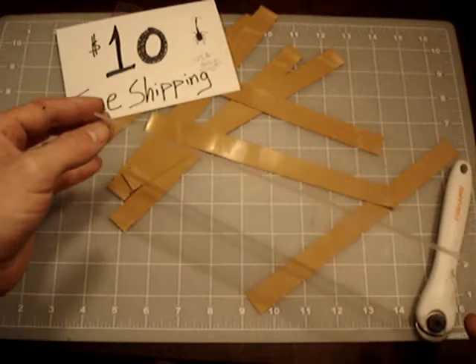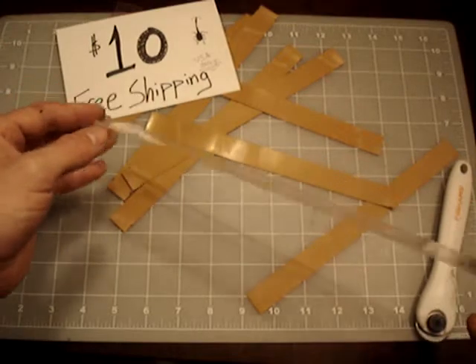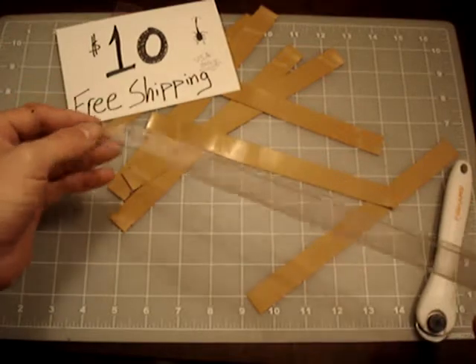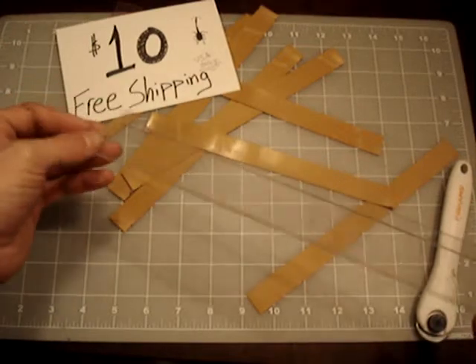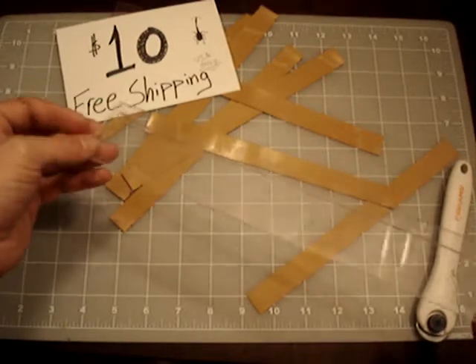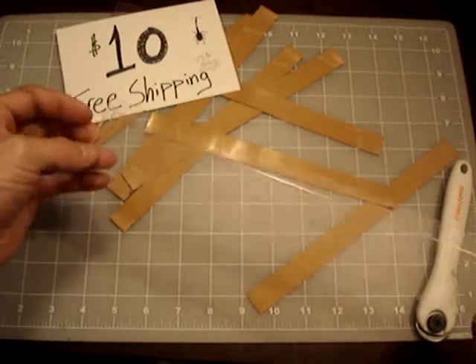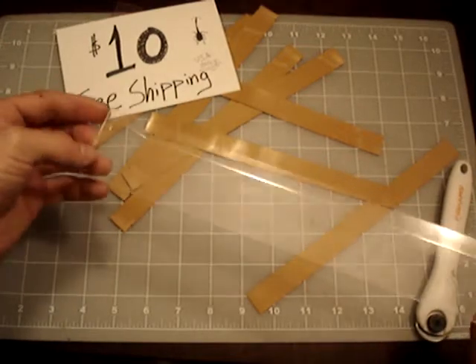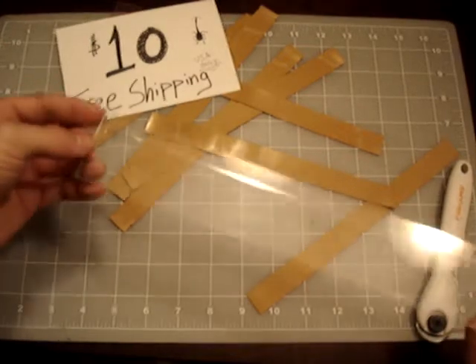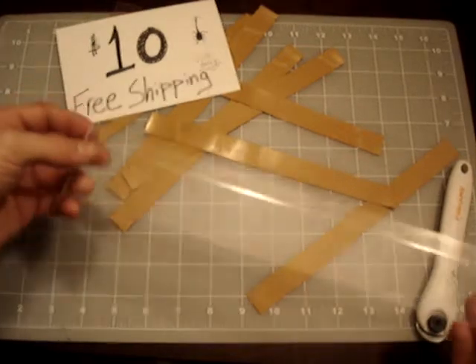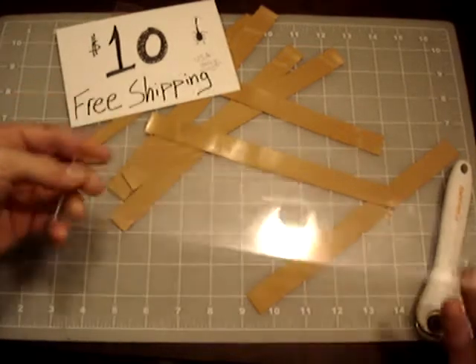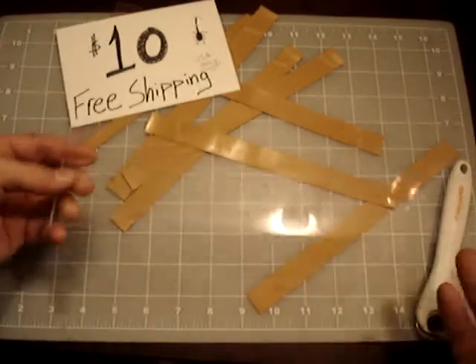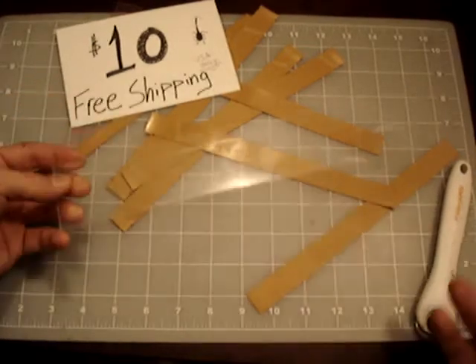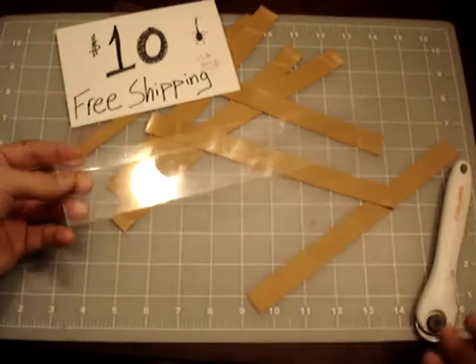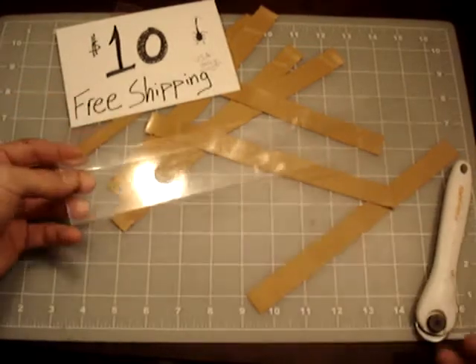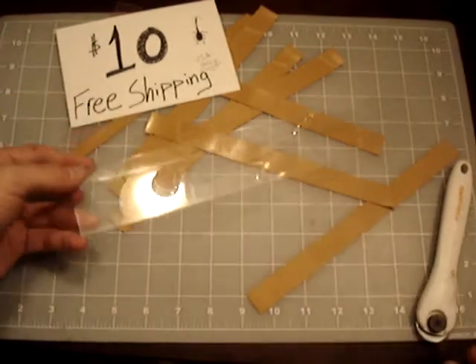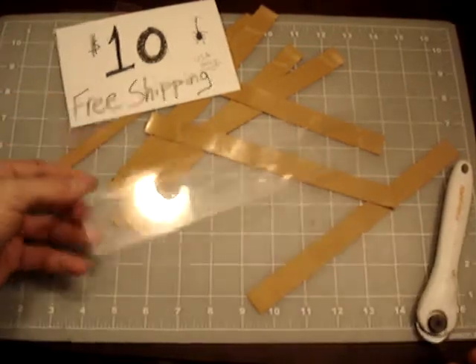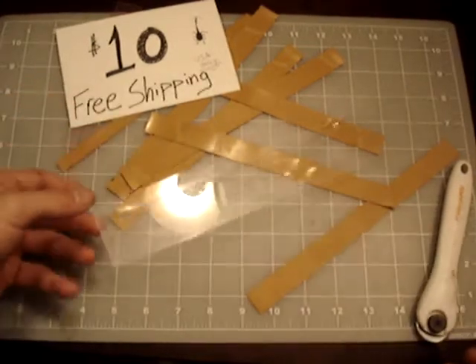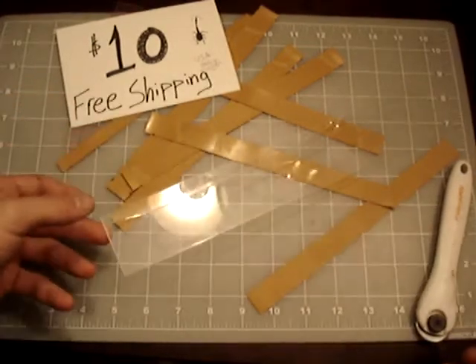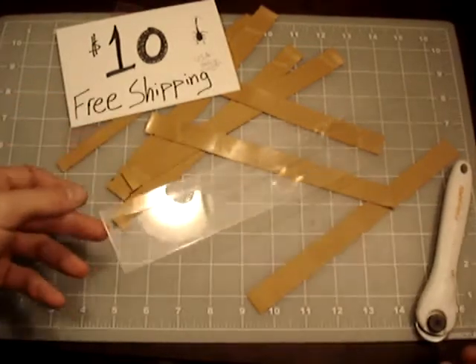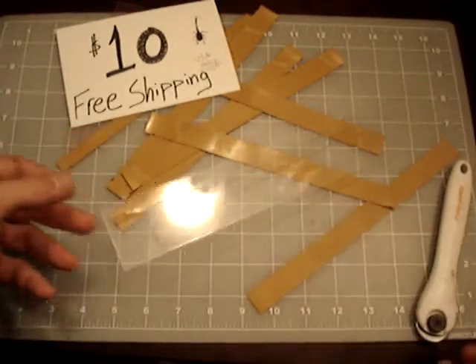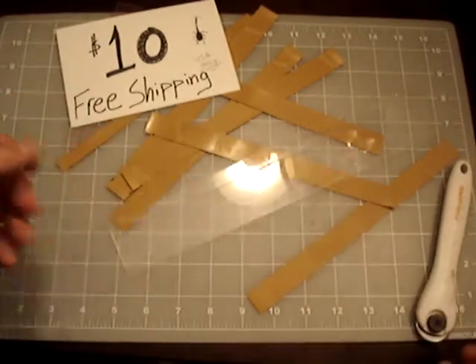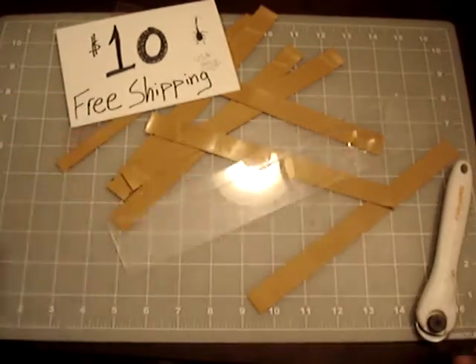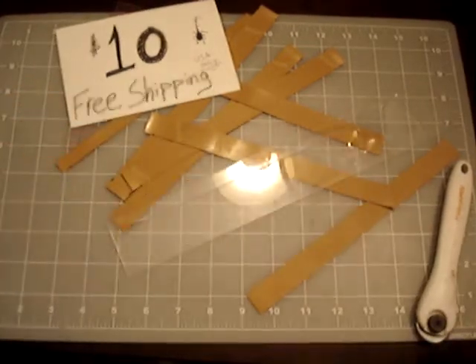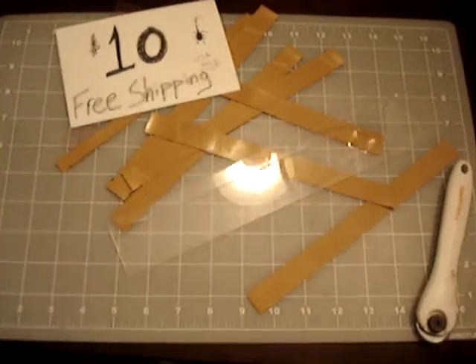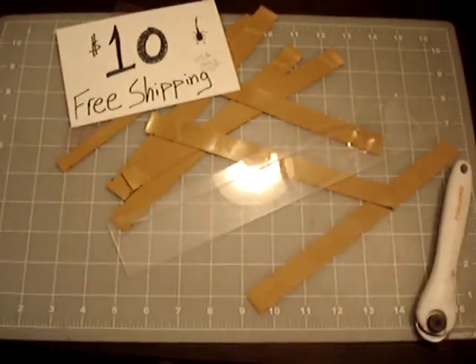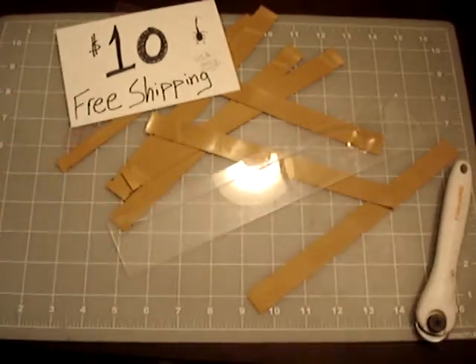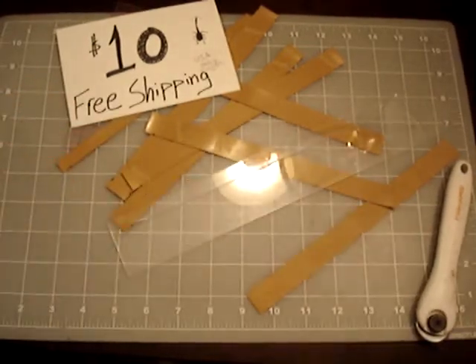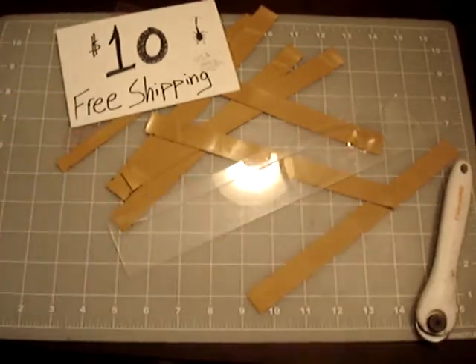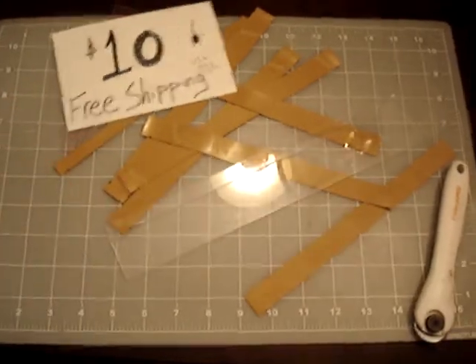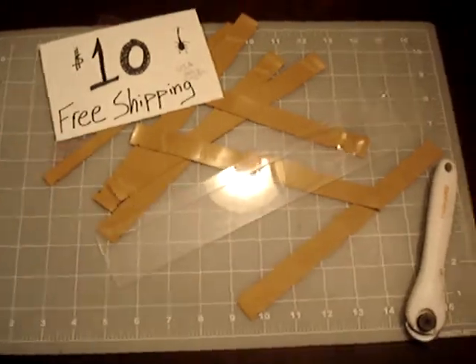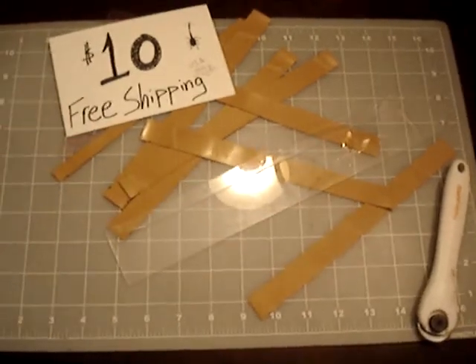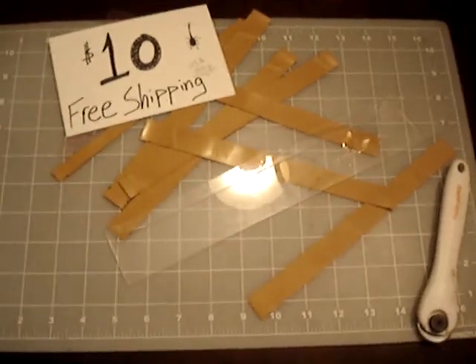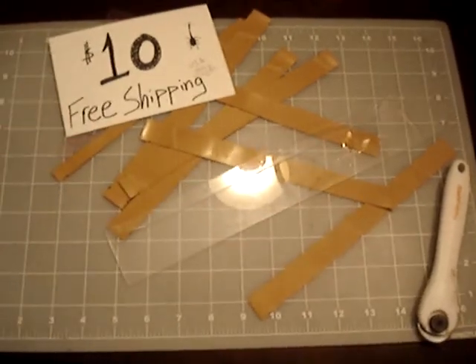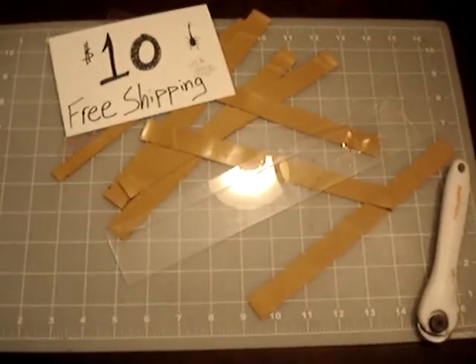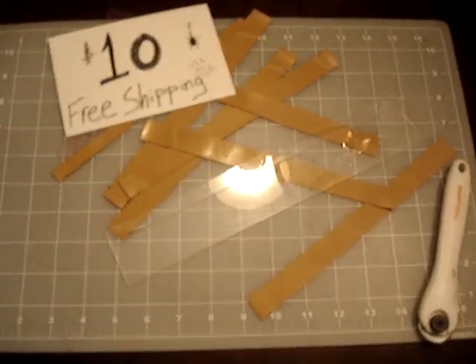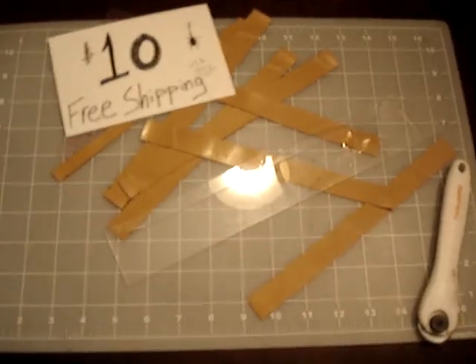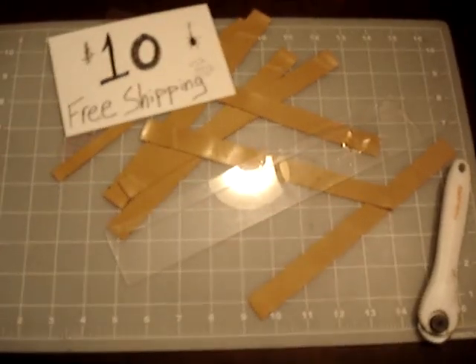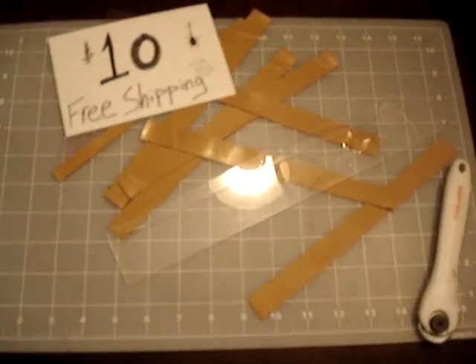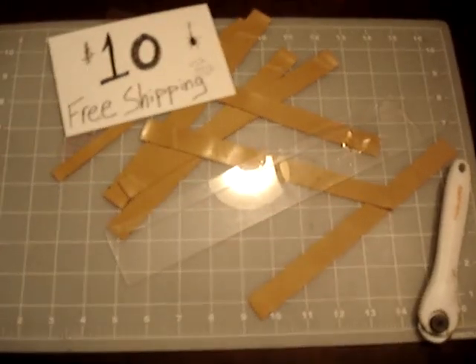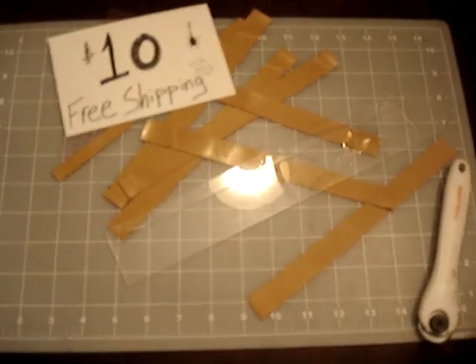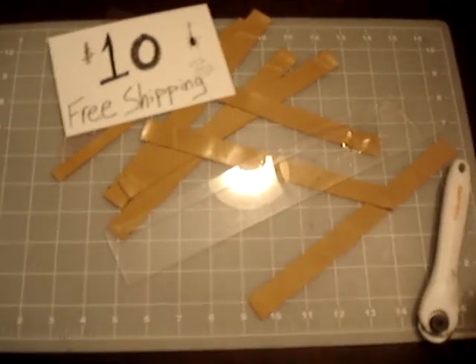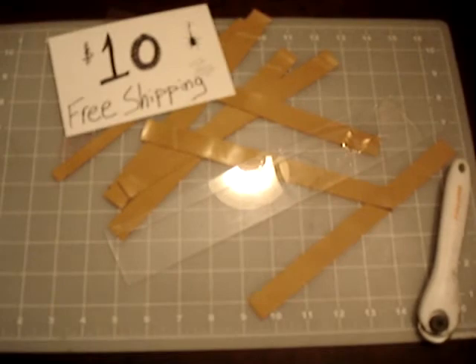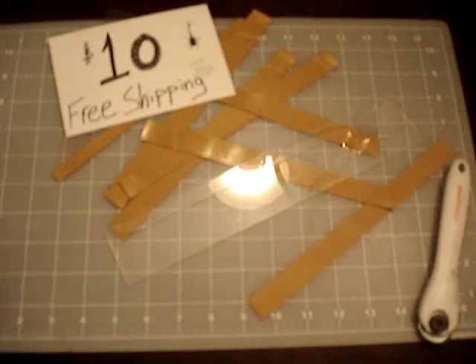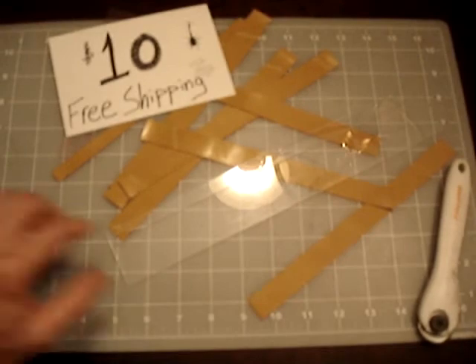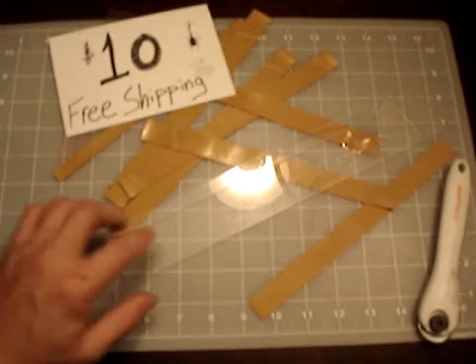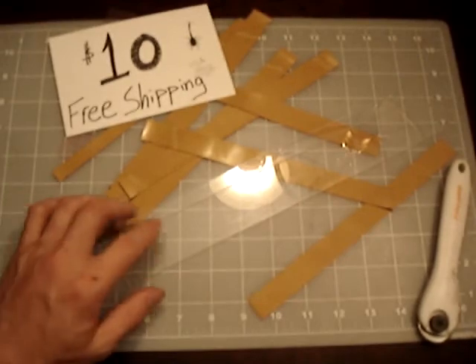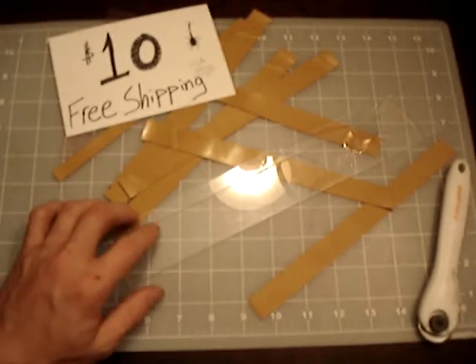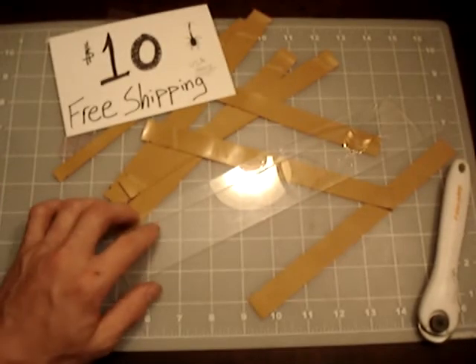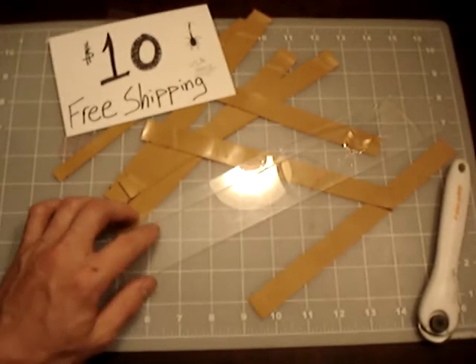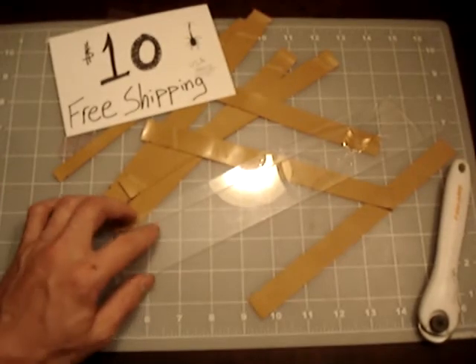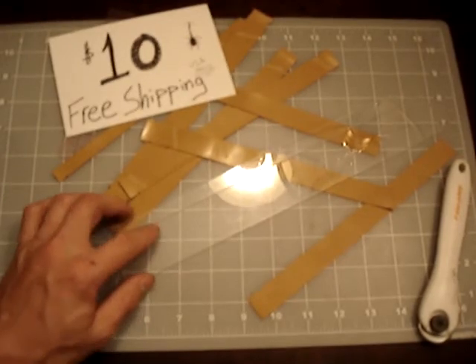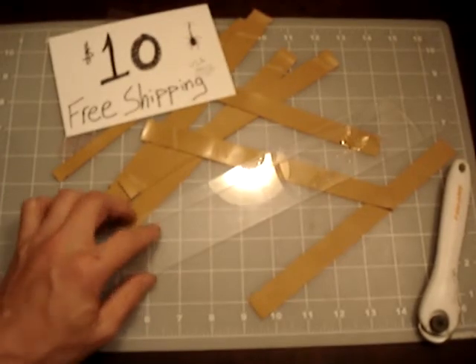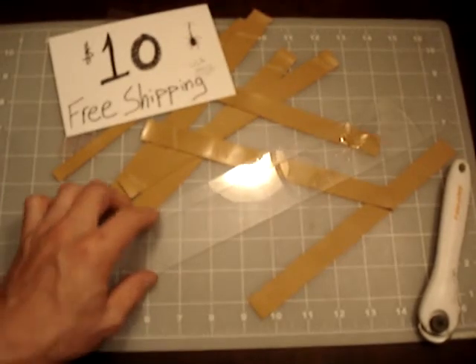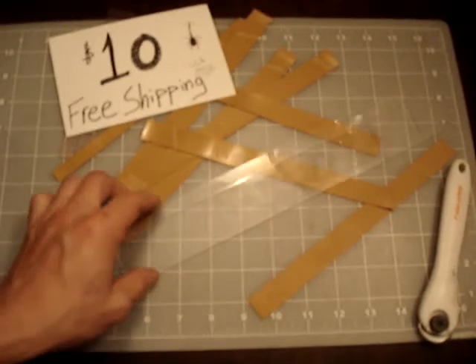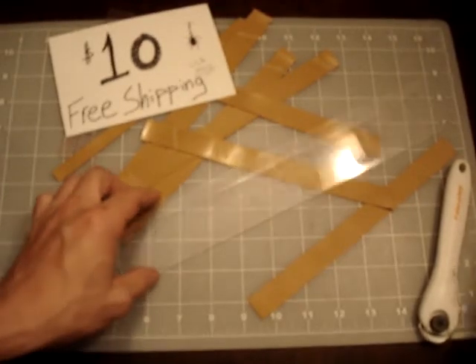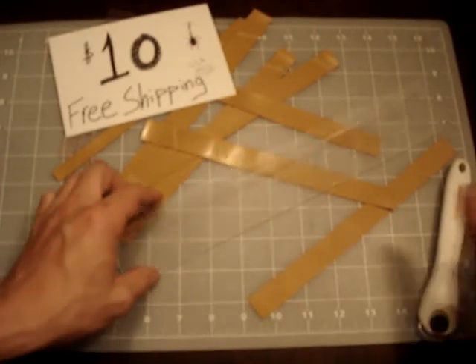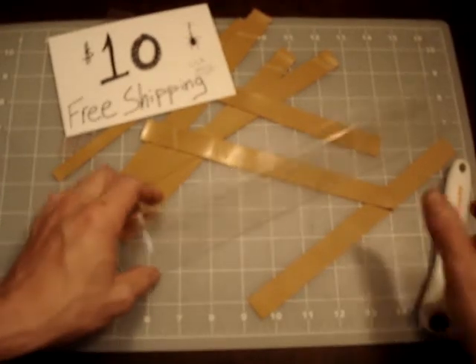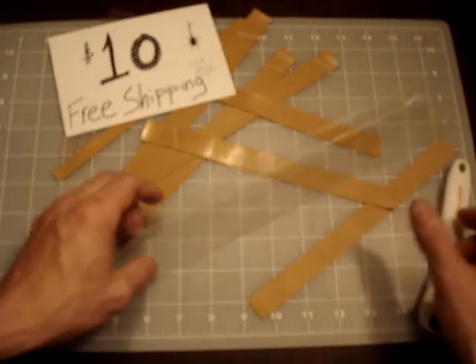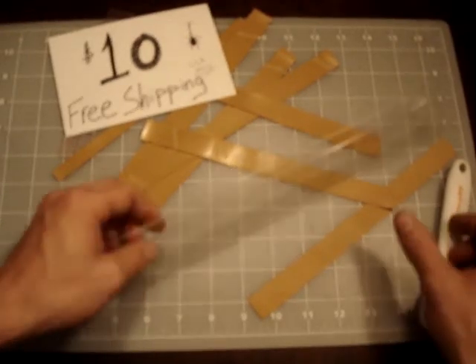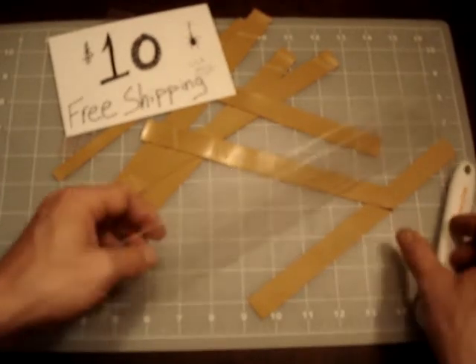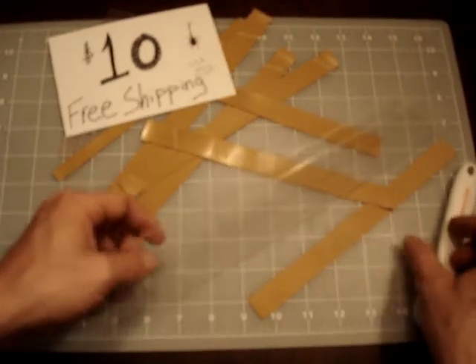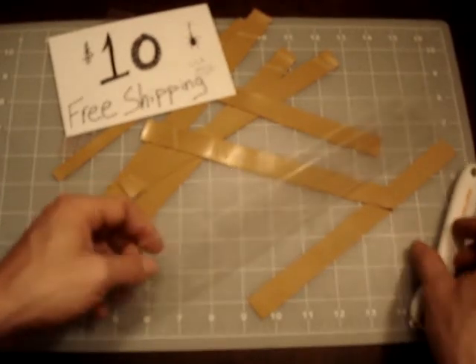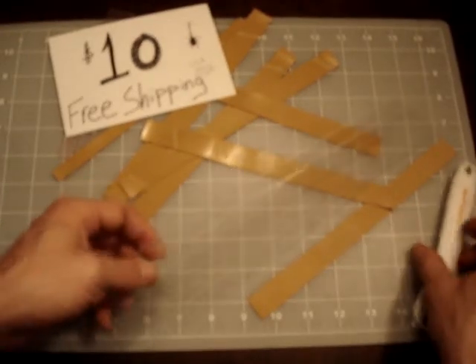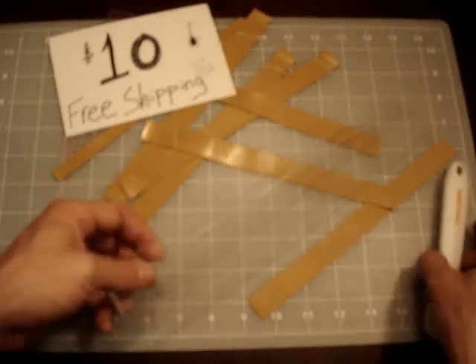For those of you that saw these at the ECST, you can comment and let me know what you think. Talk to you guys later.